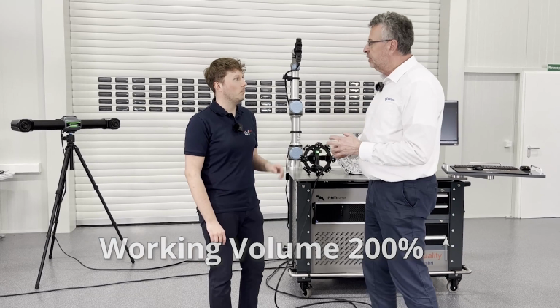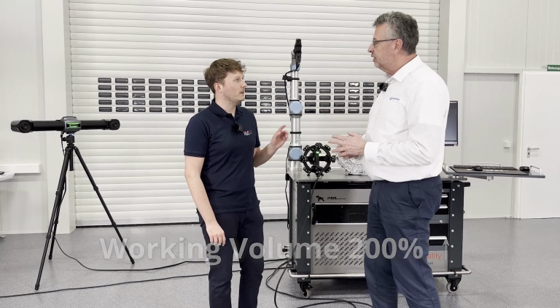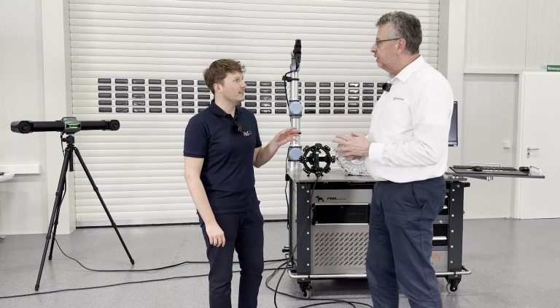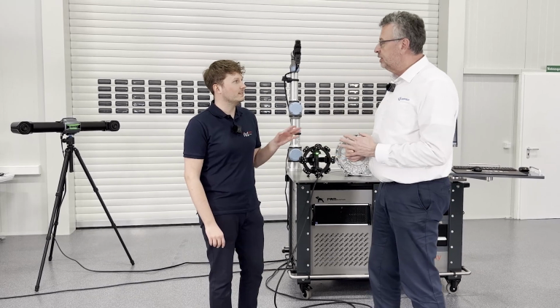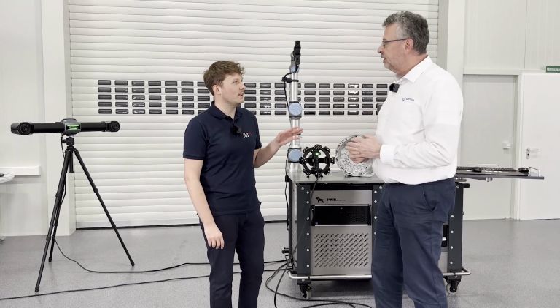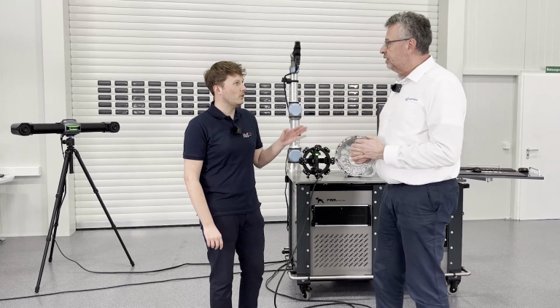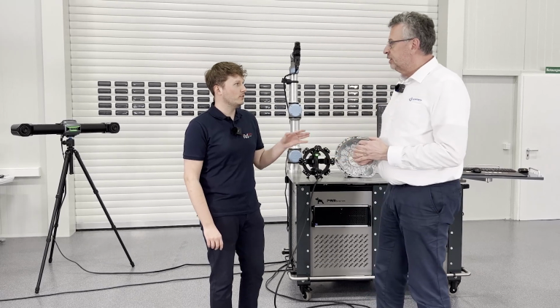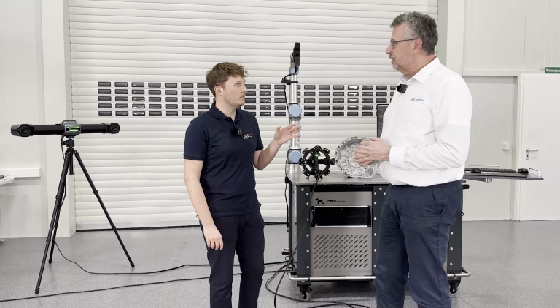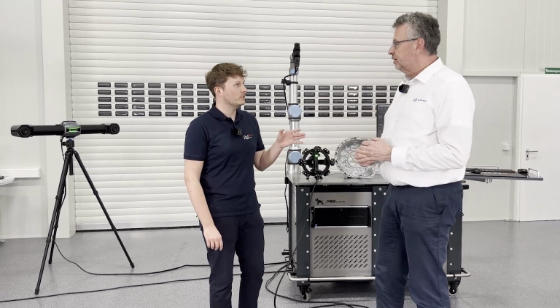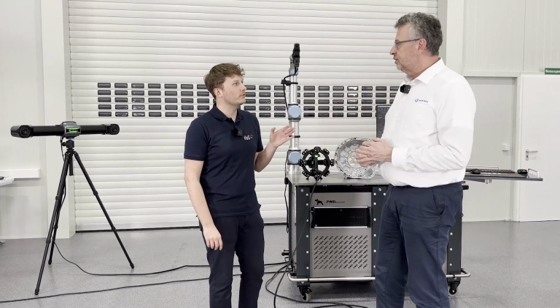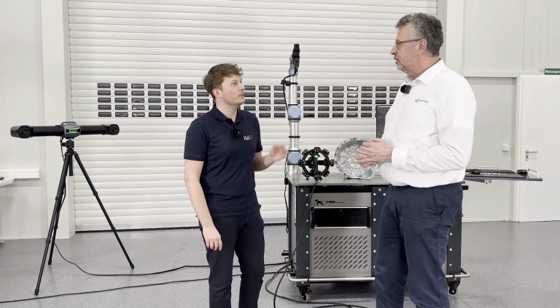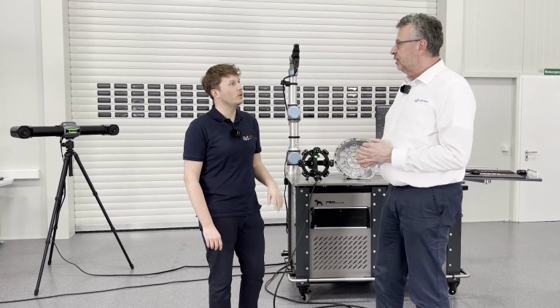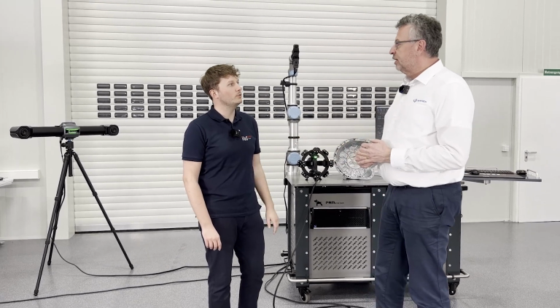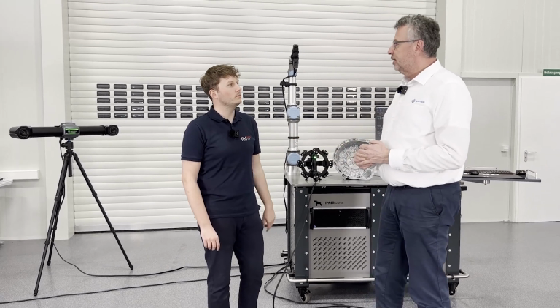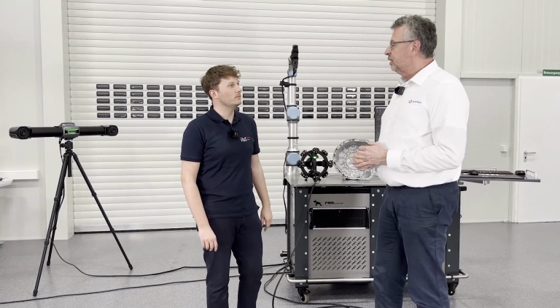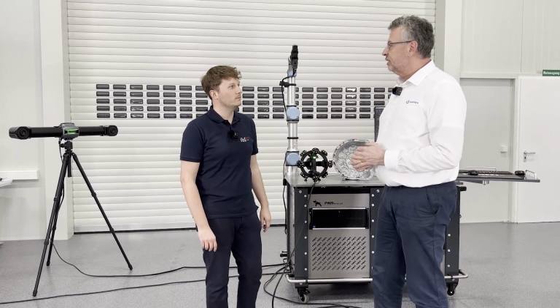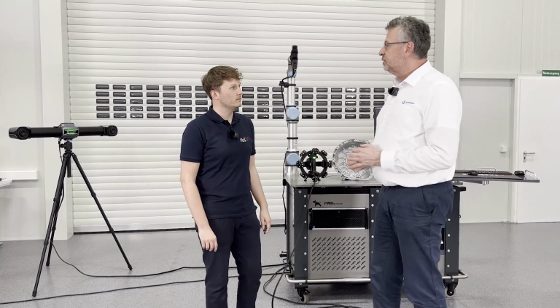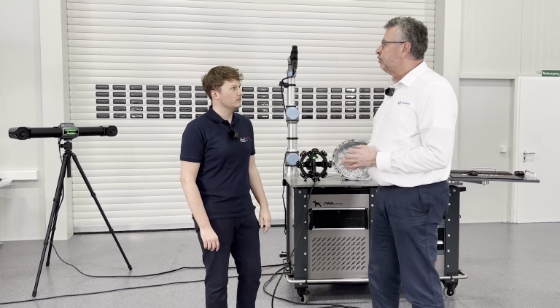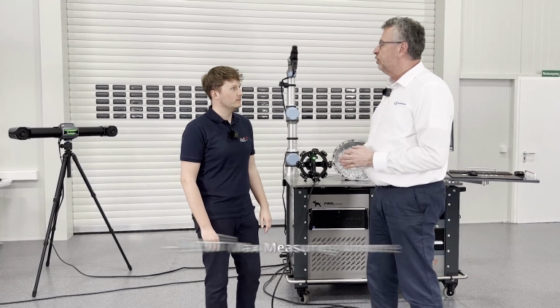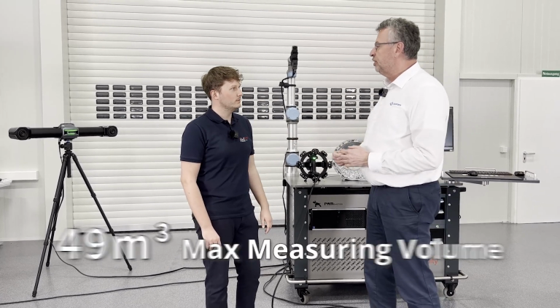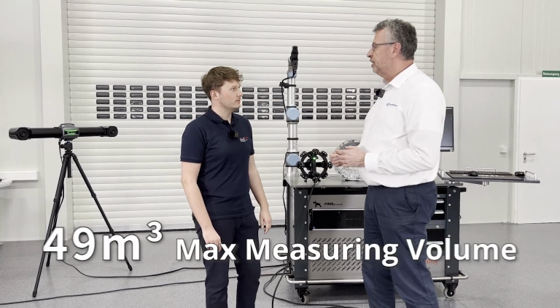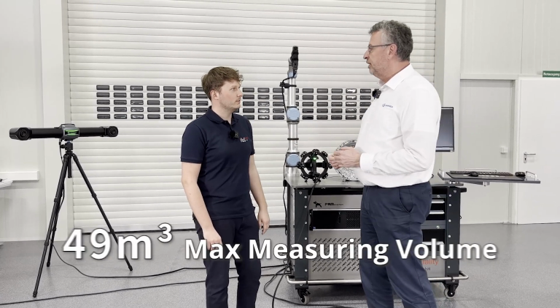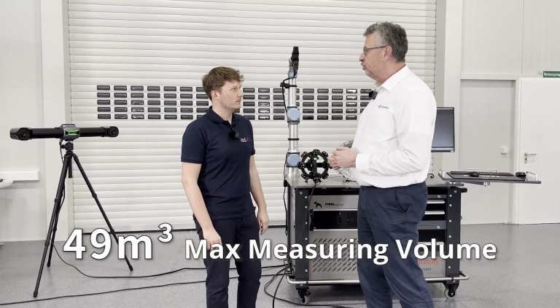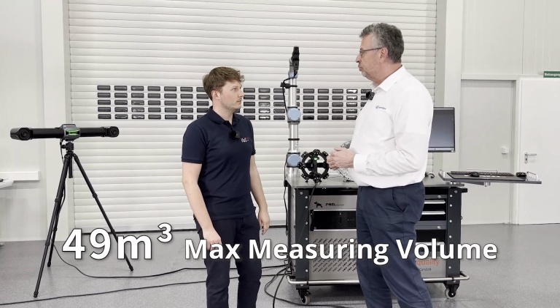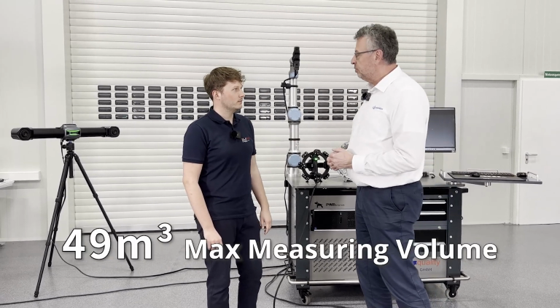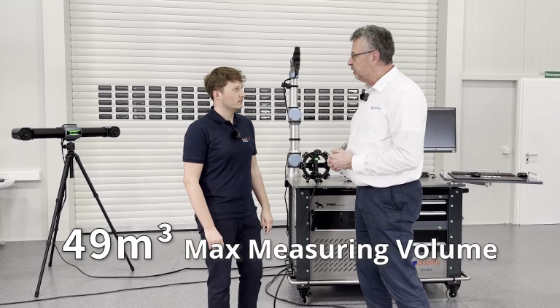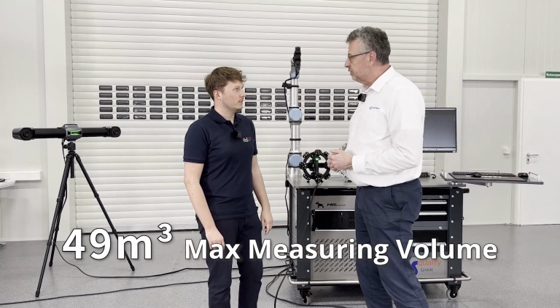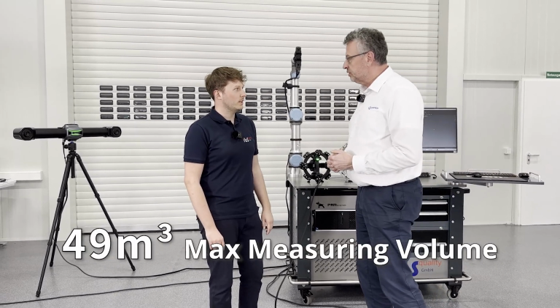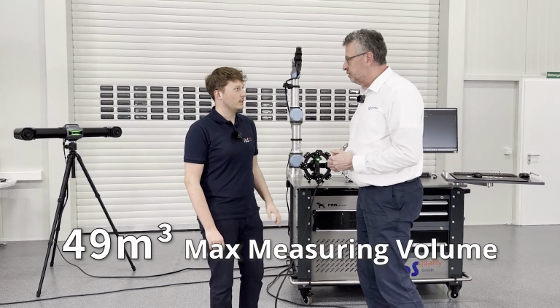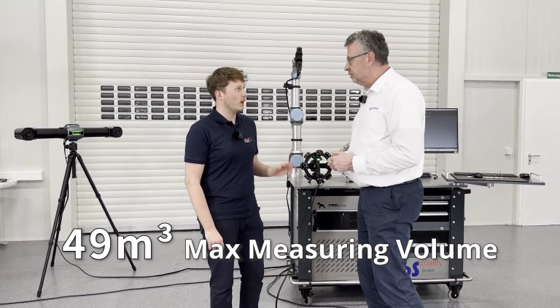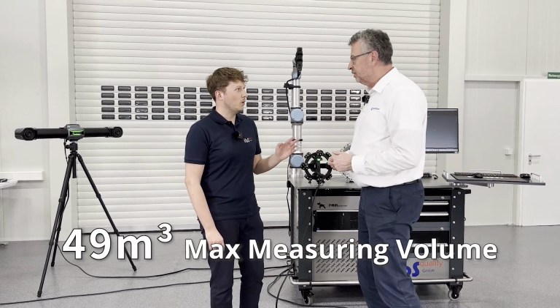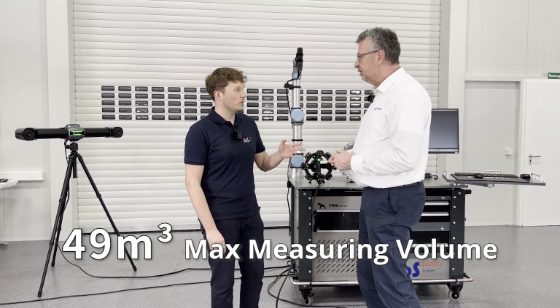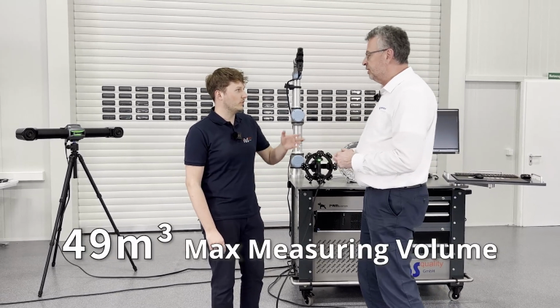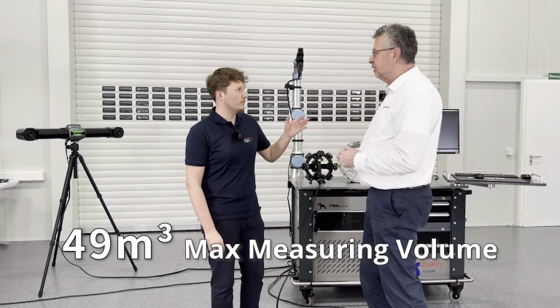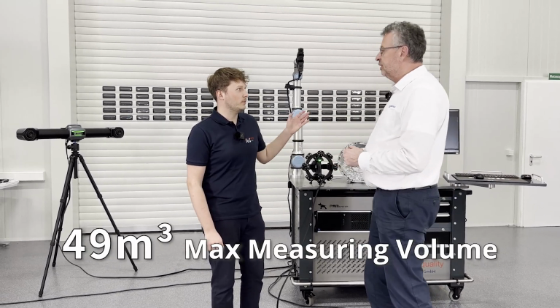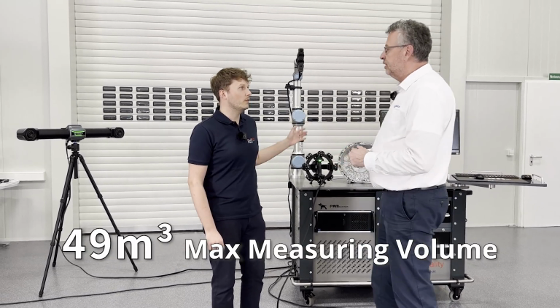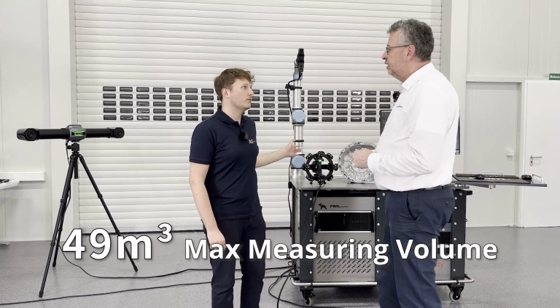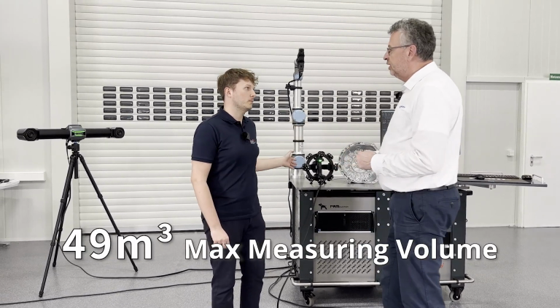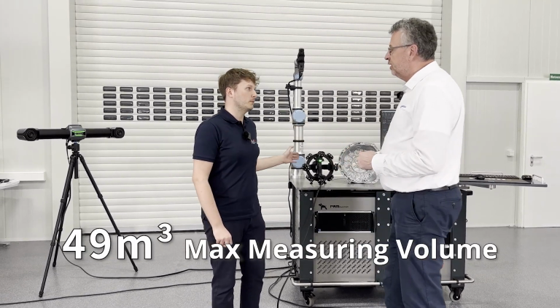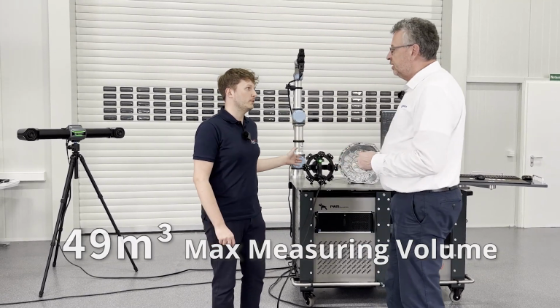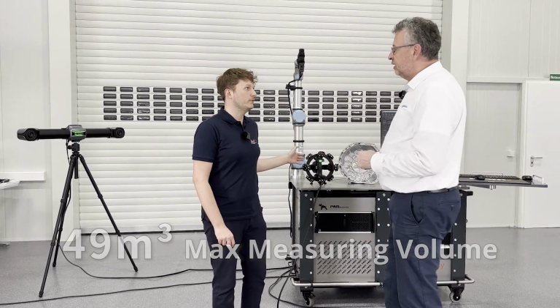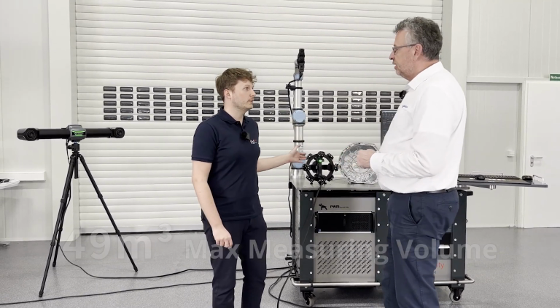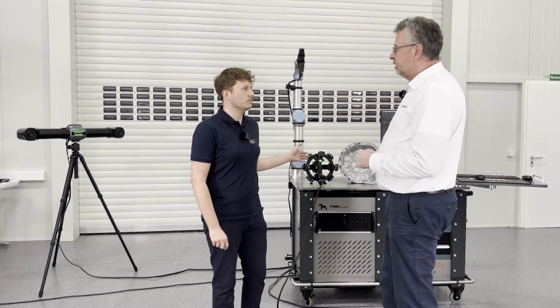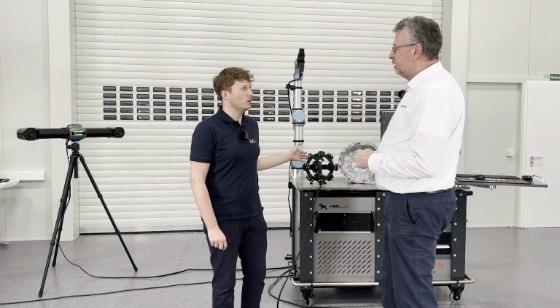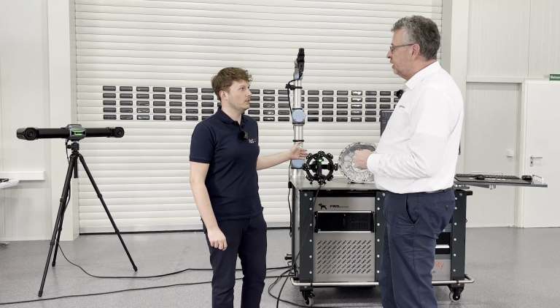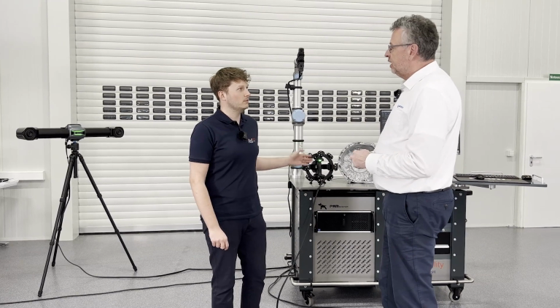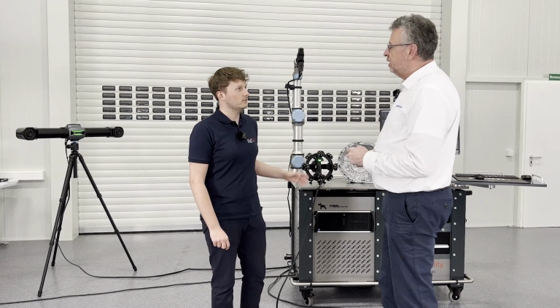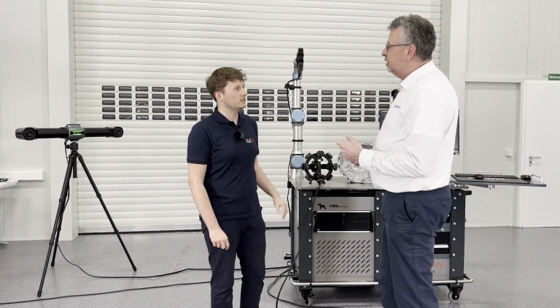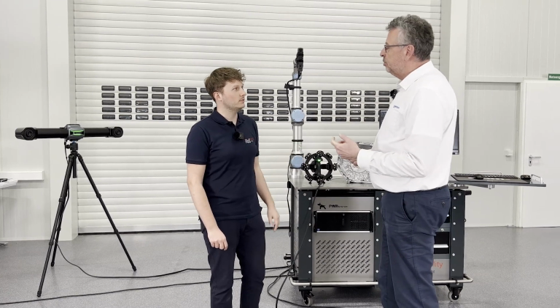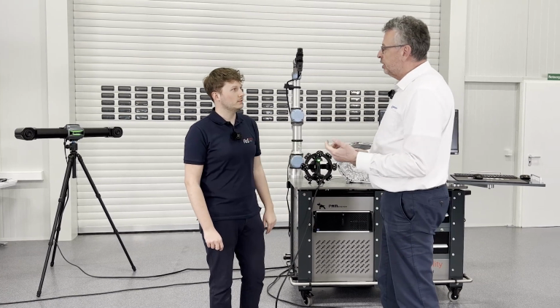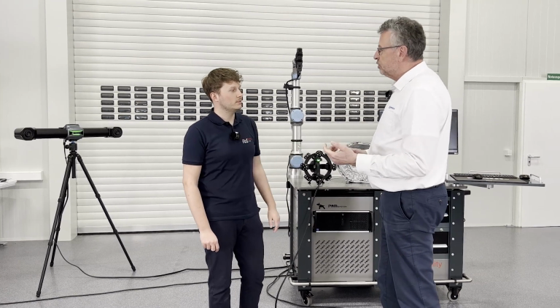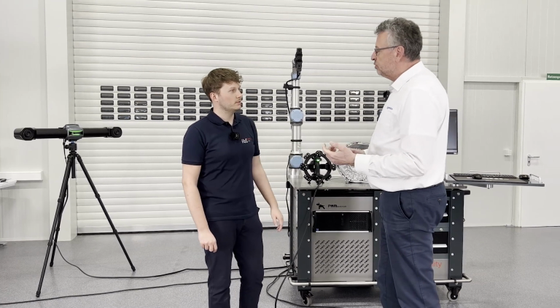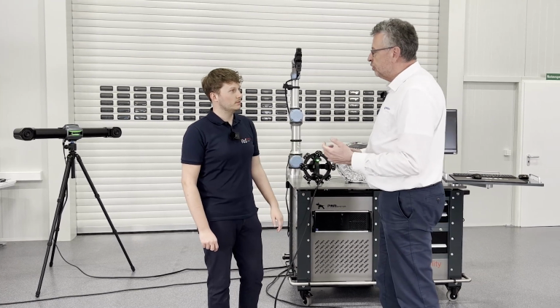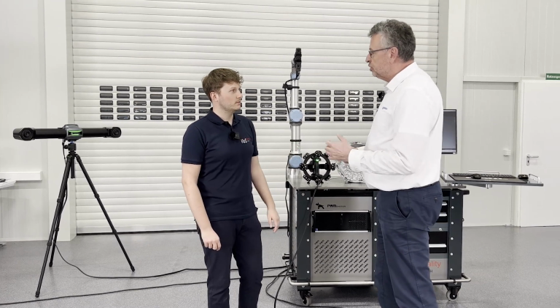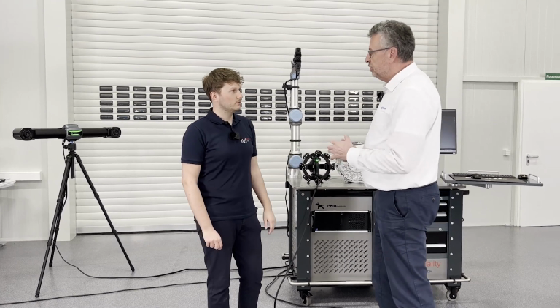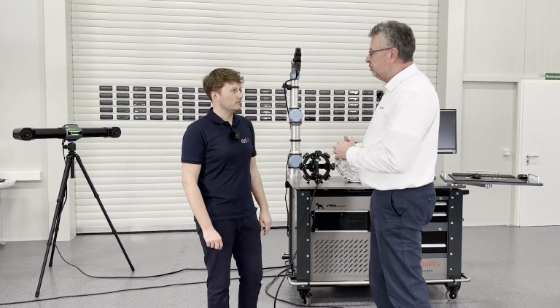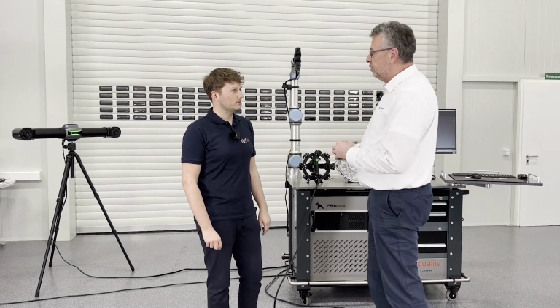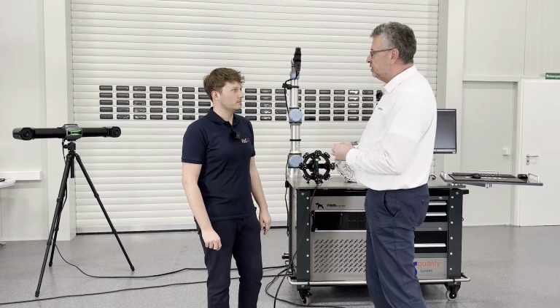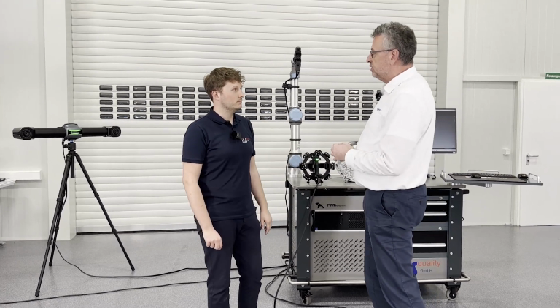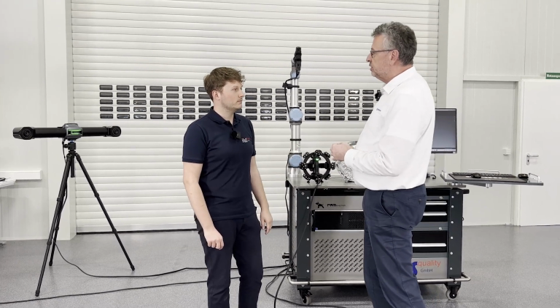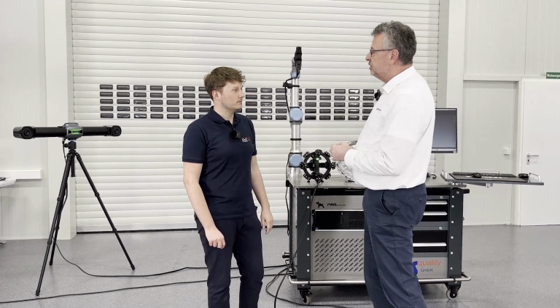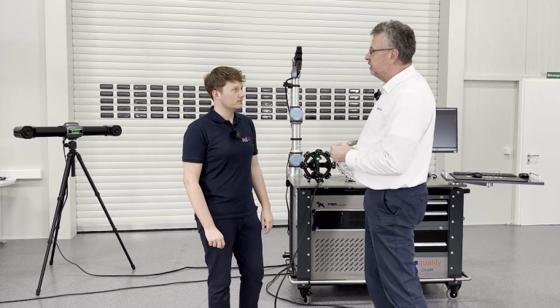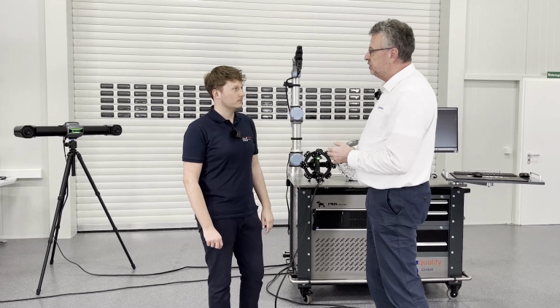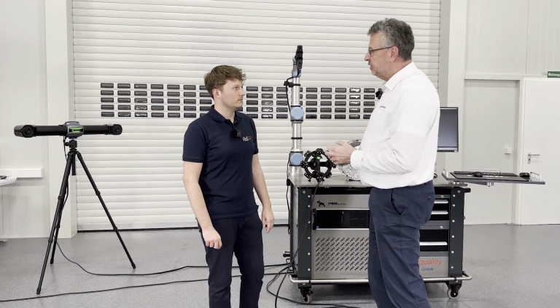How big is now the measuring volume? It's 49 cubic meters. And how was it from the previous model? In the previous version it was 16 cubic meters.